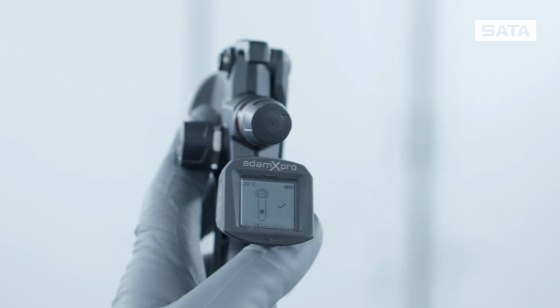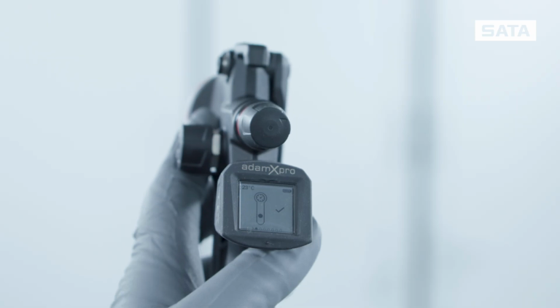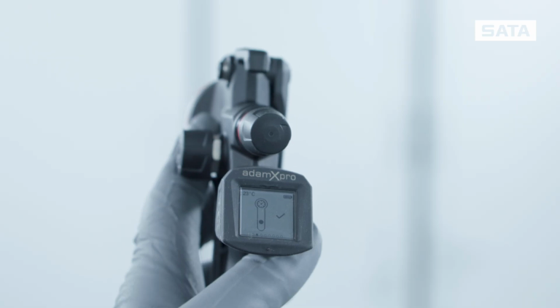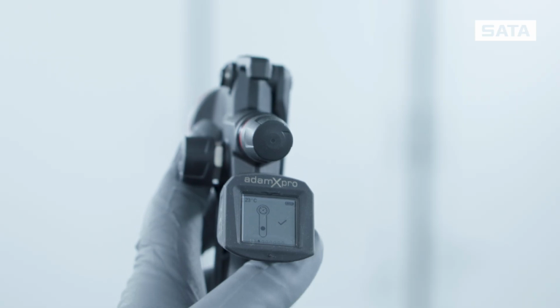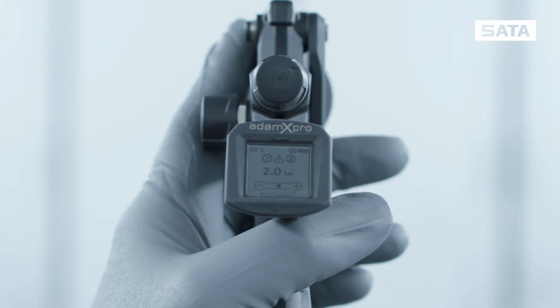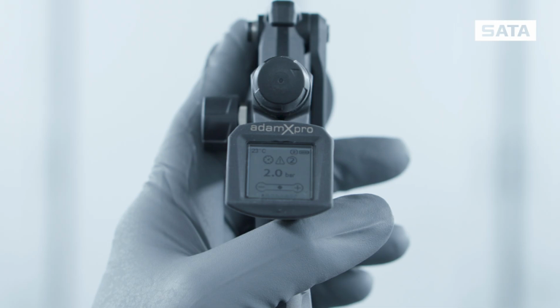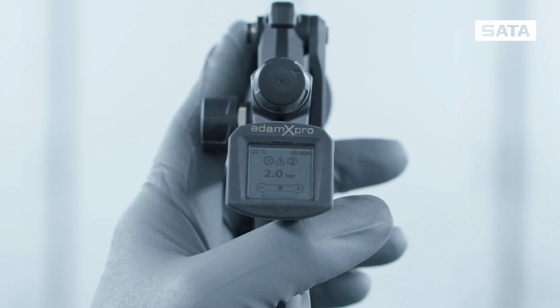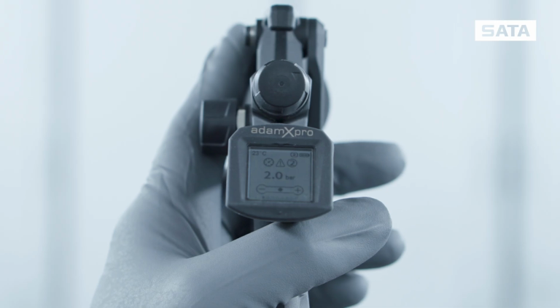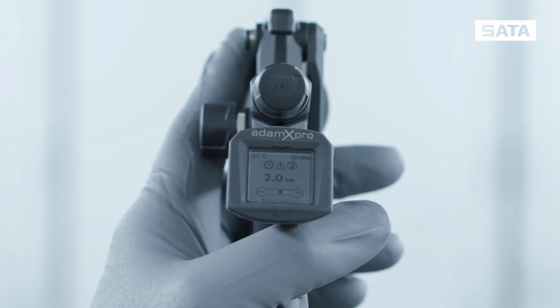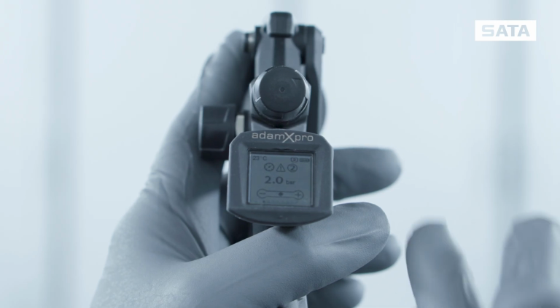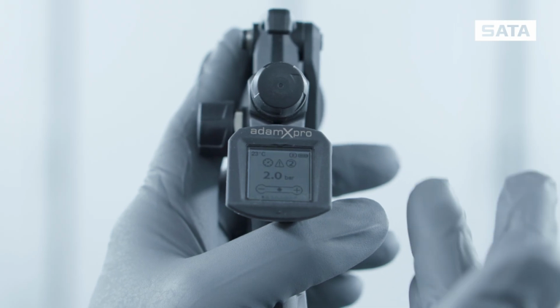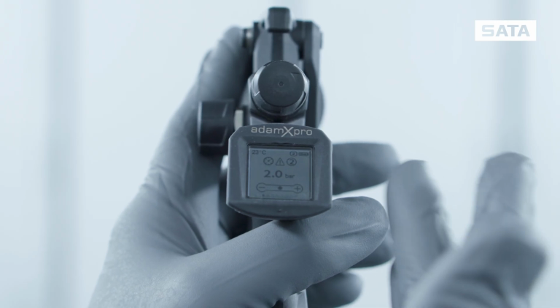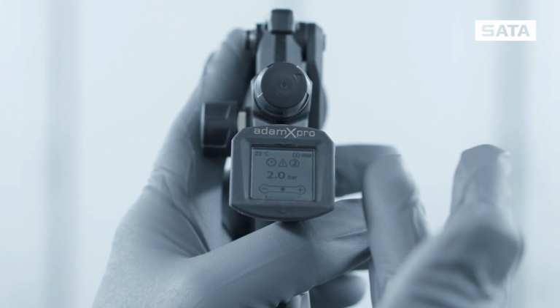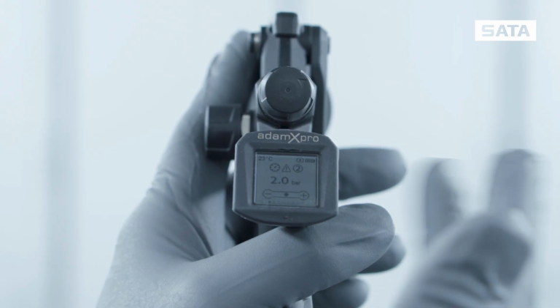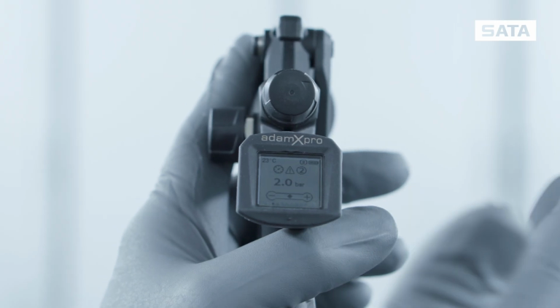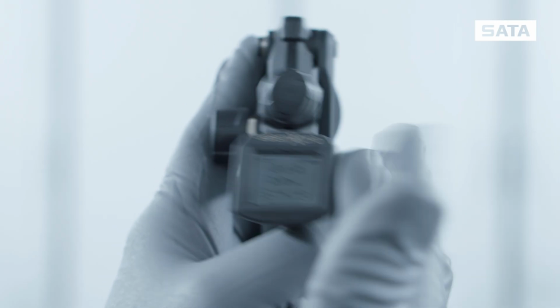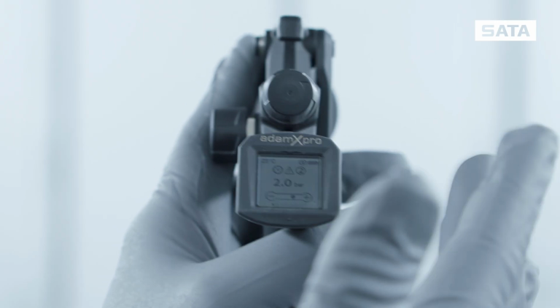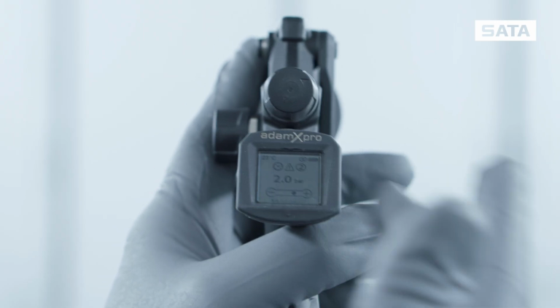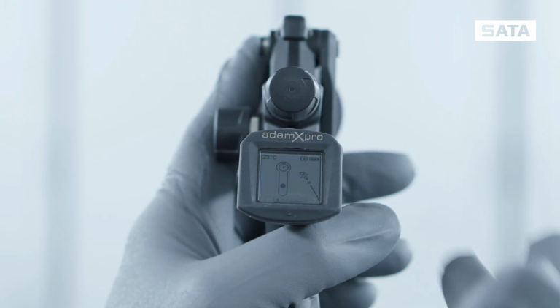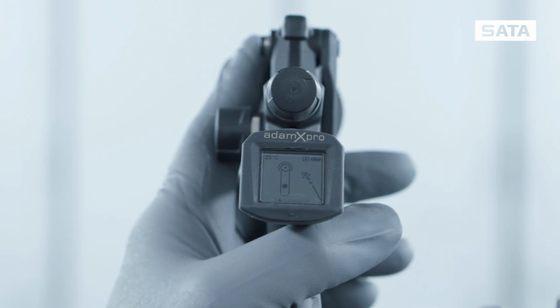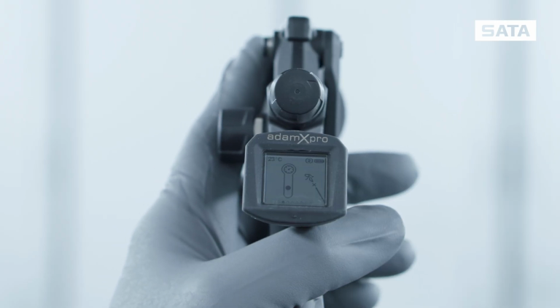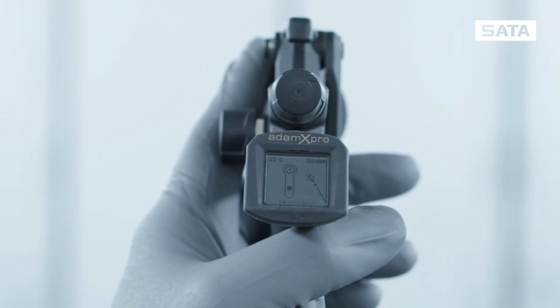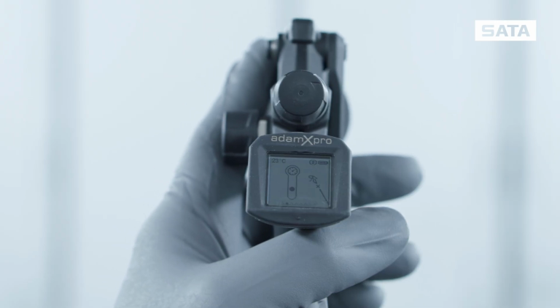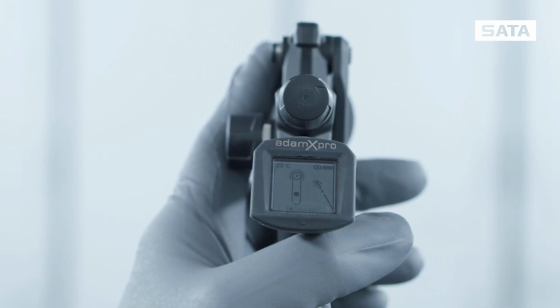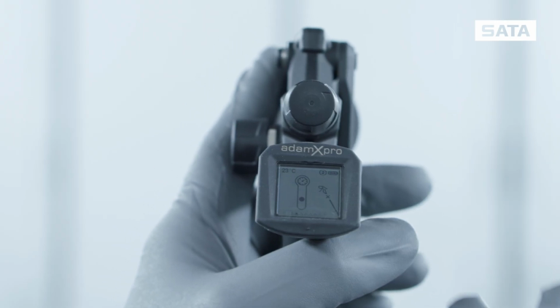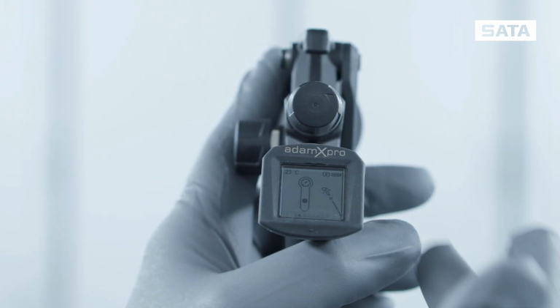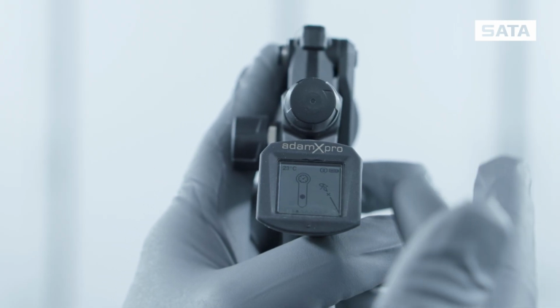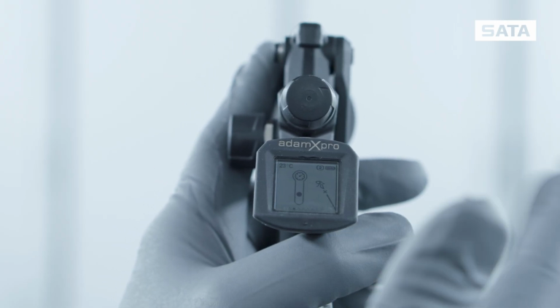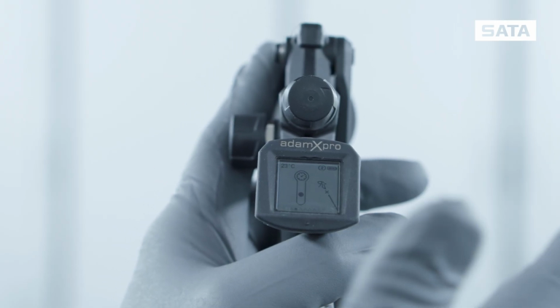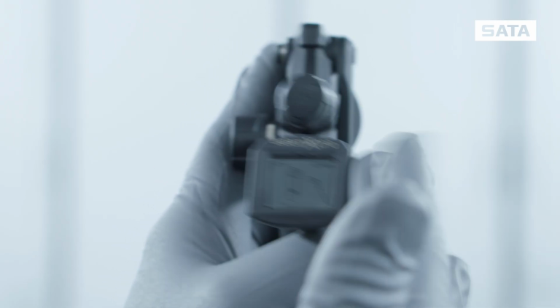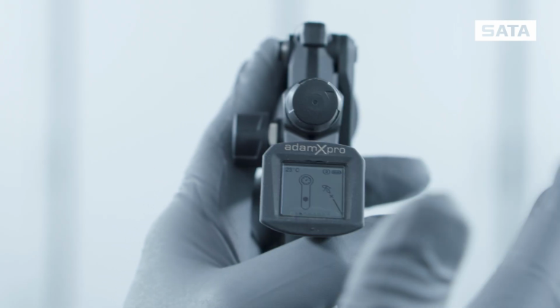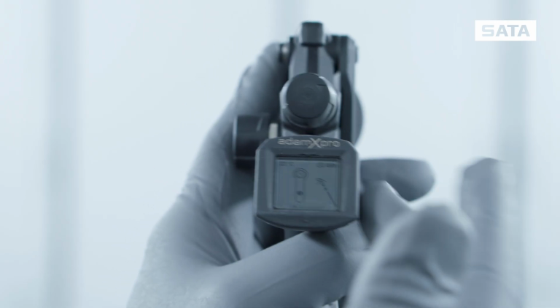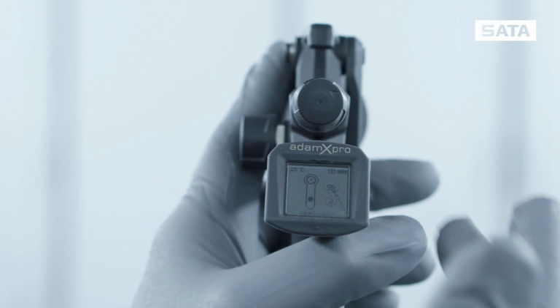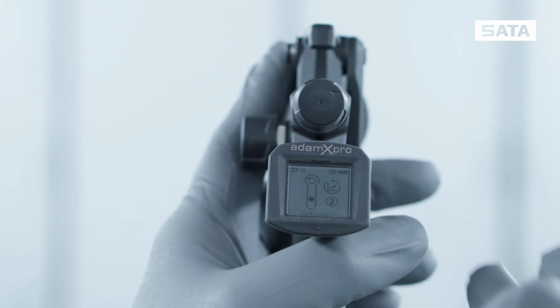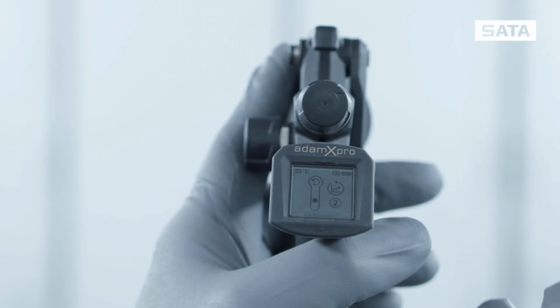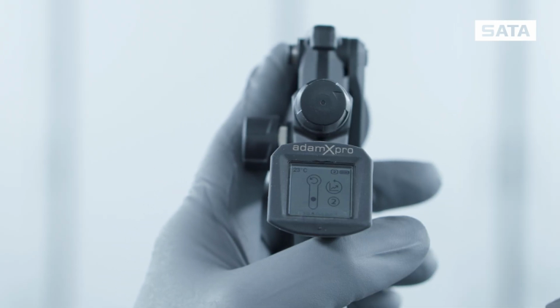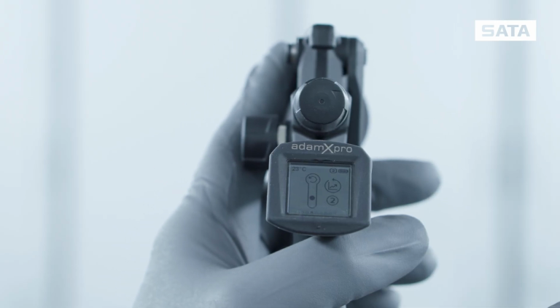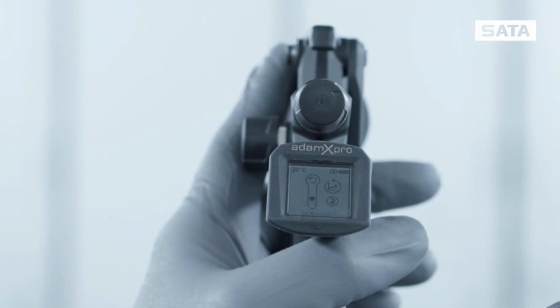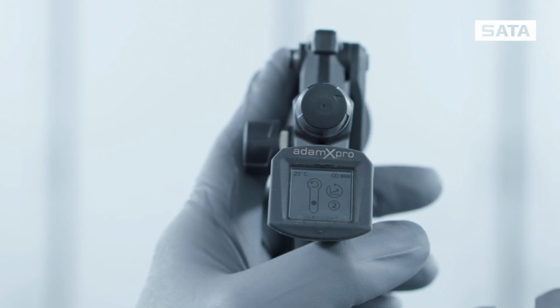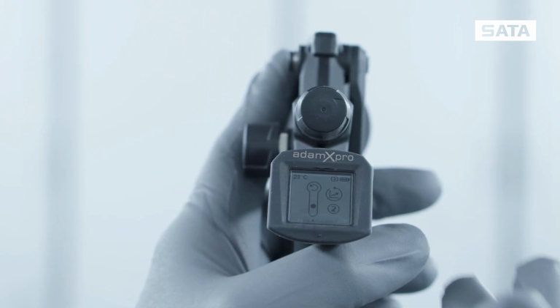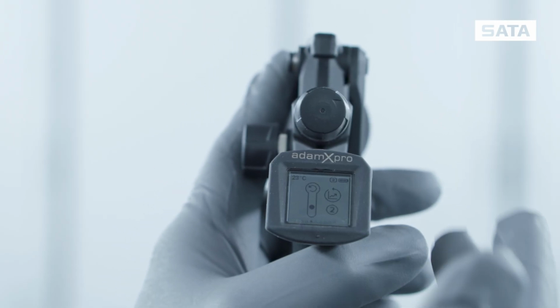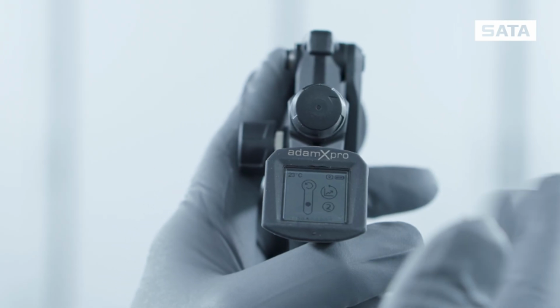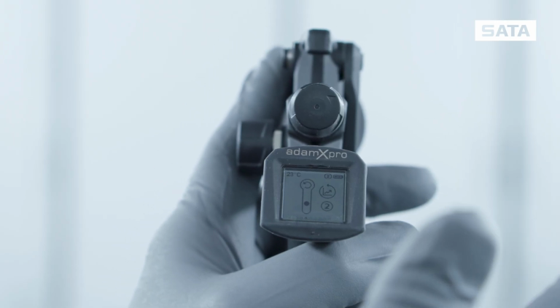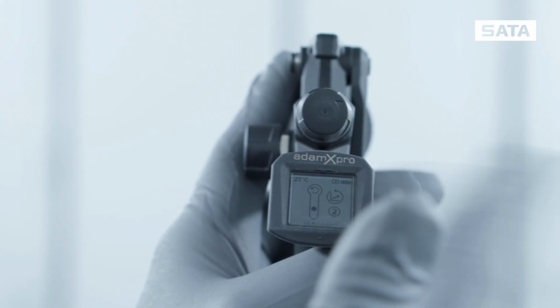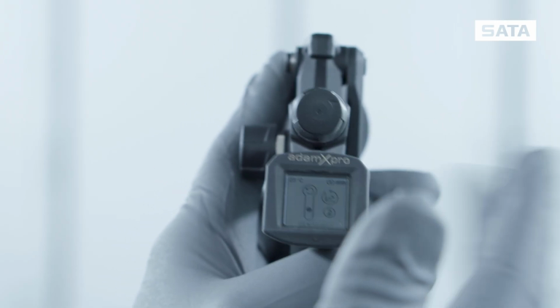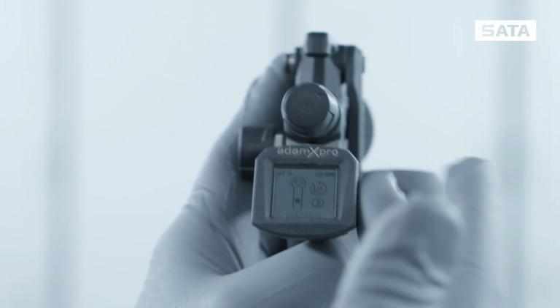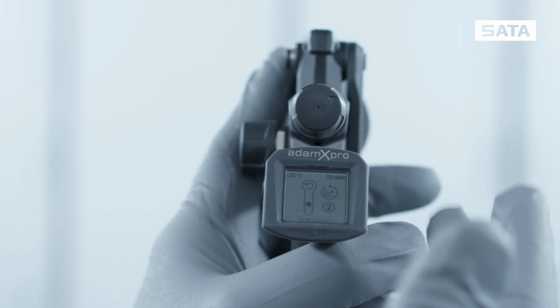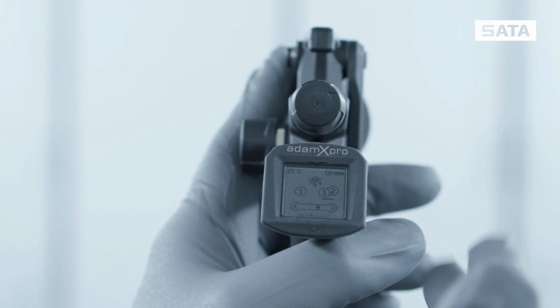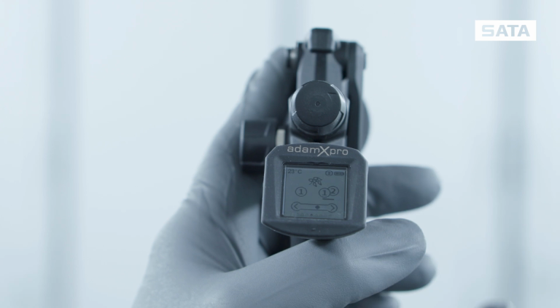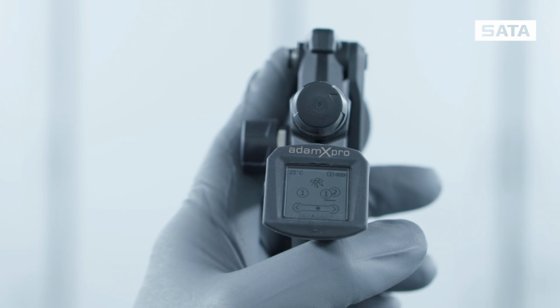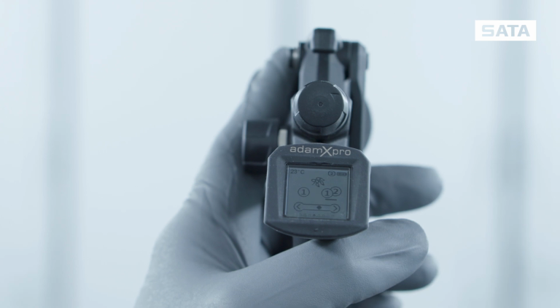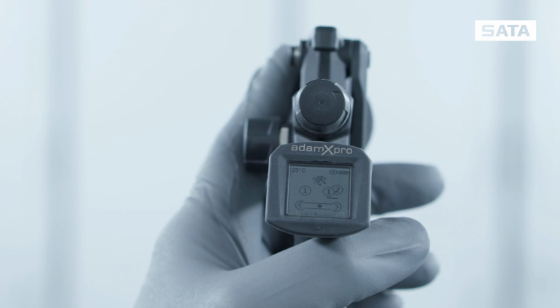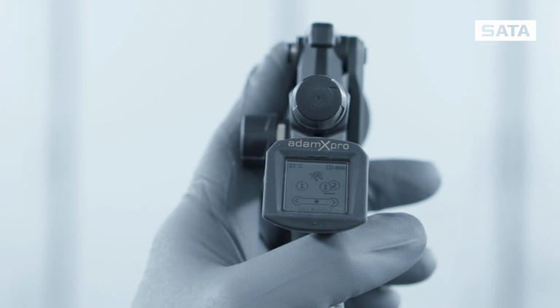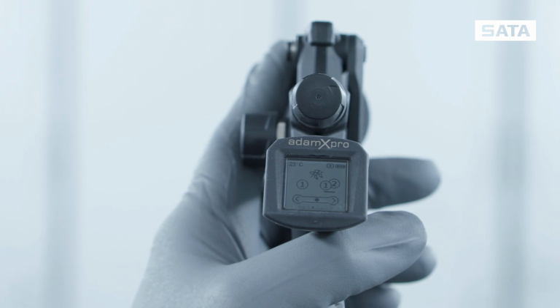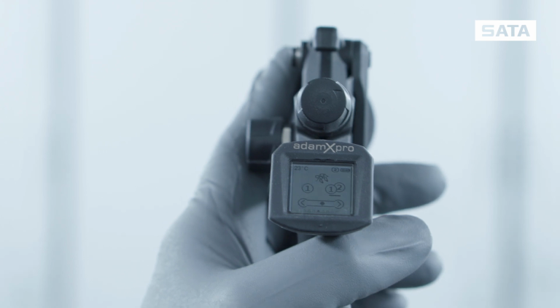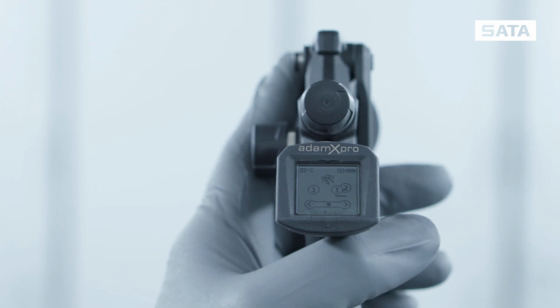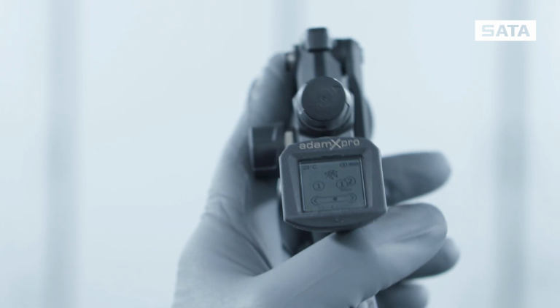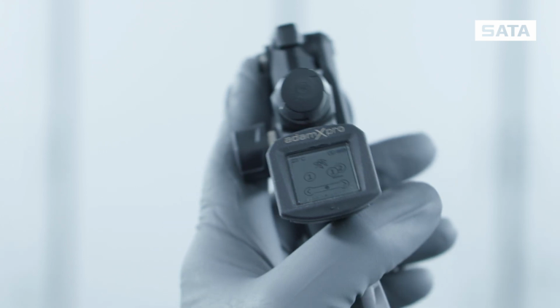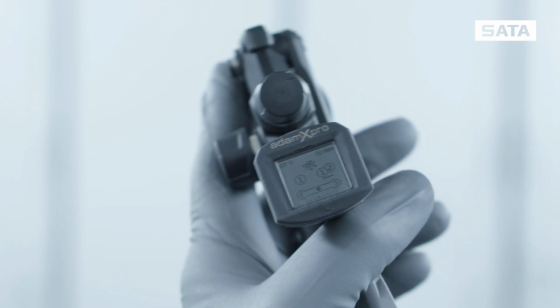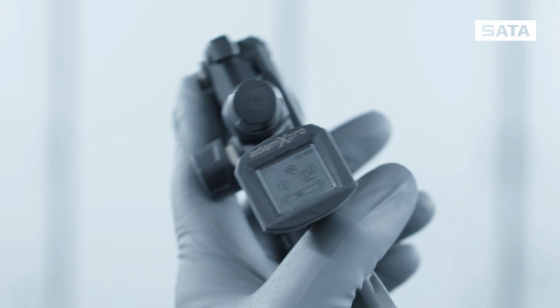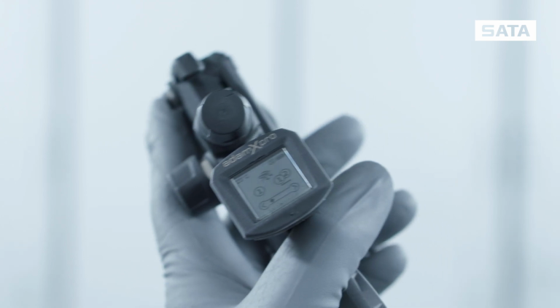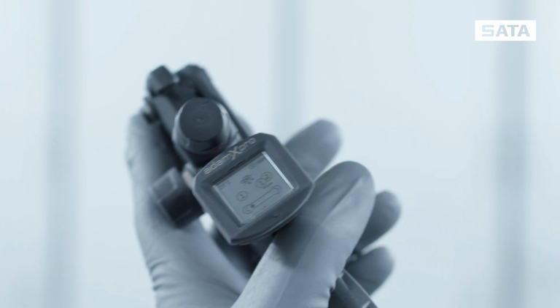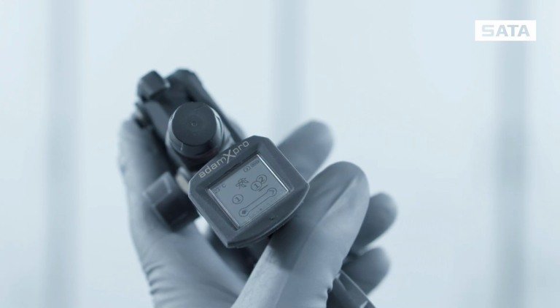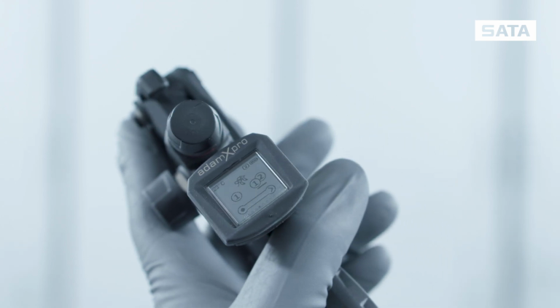You can use your Atom X Pro with two different Jet X spray guns. Simply select the multi-gun mode here.